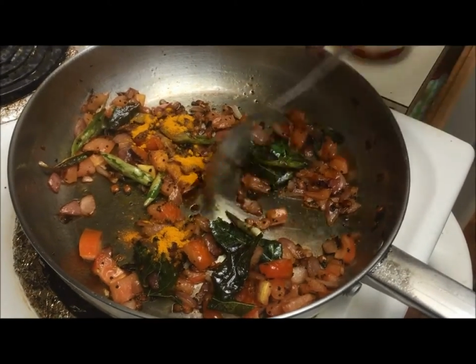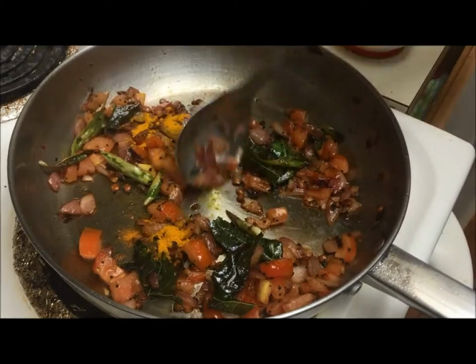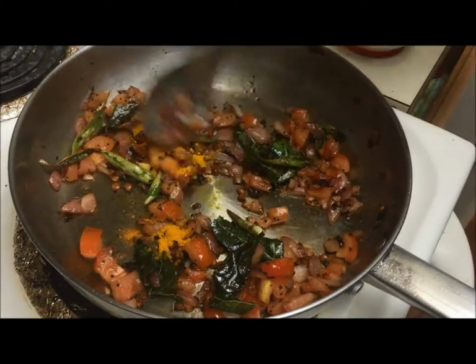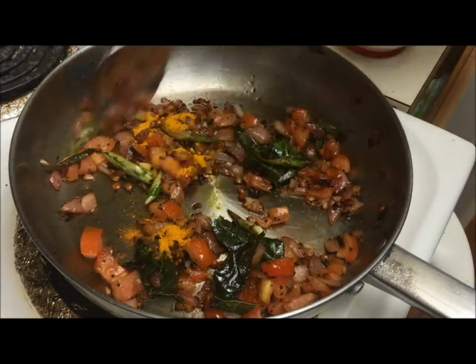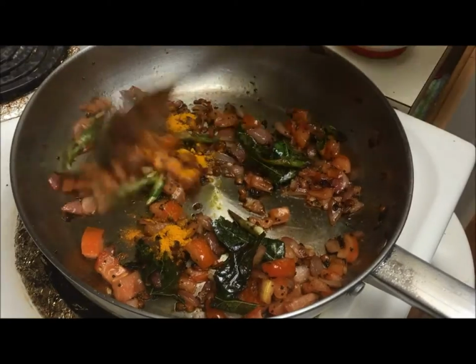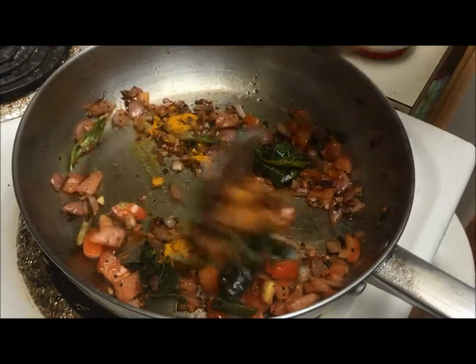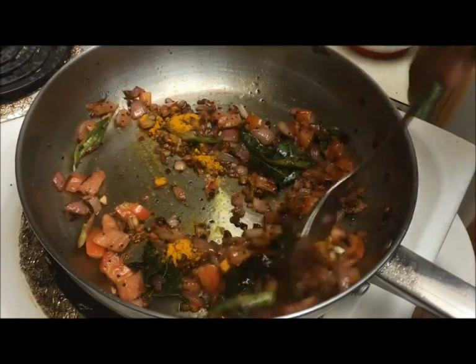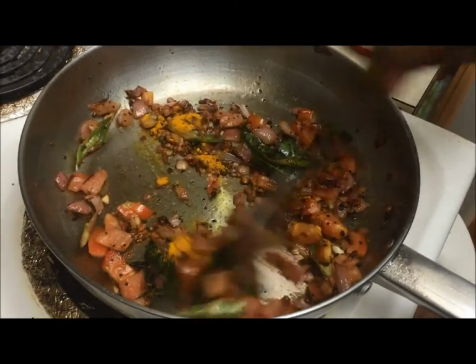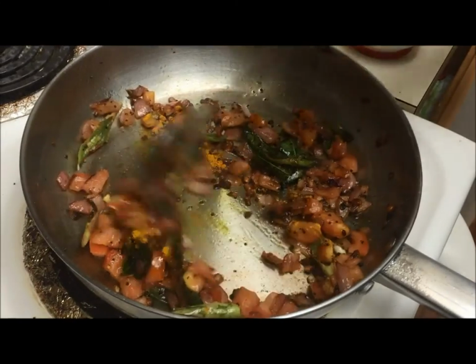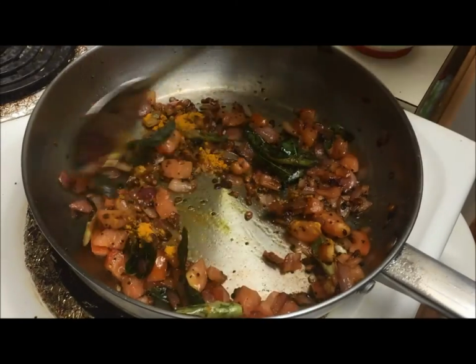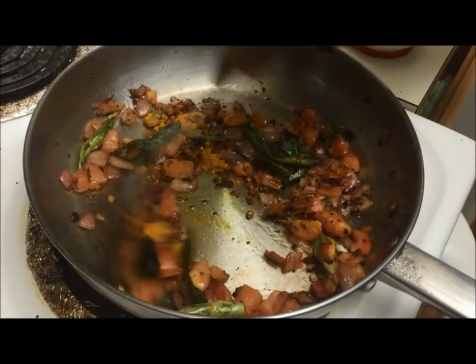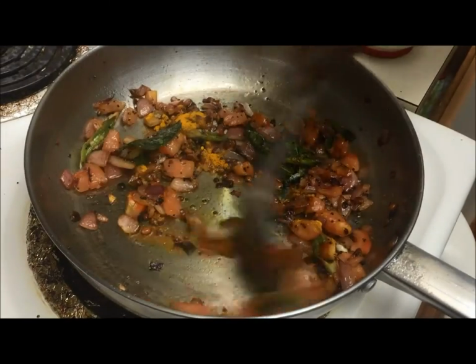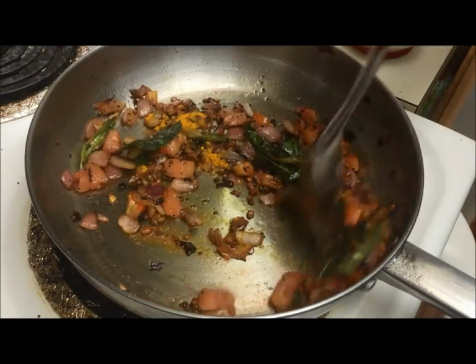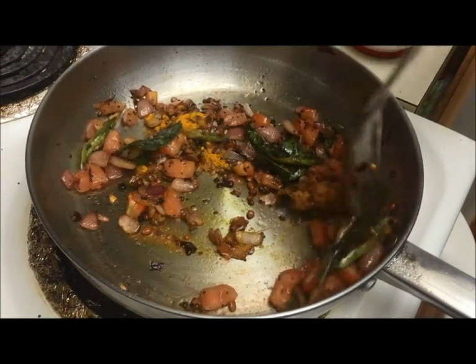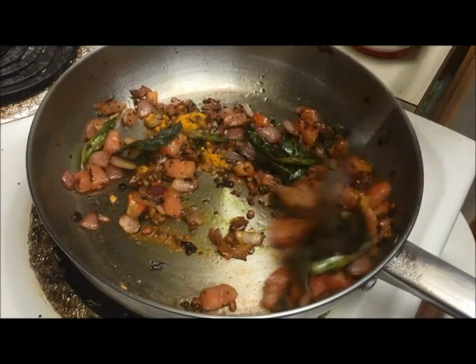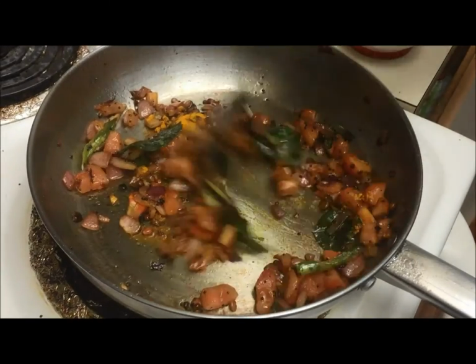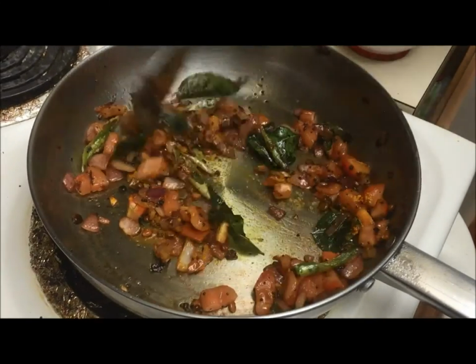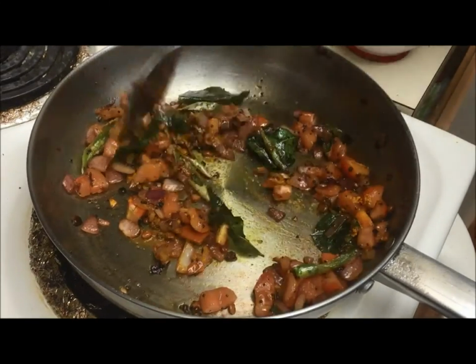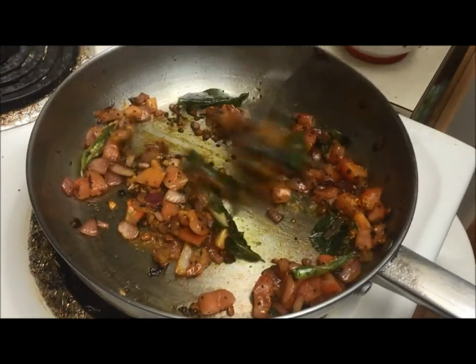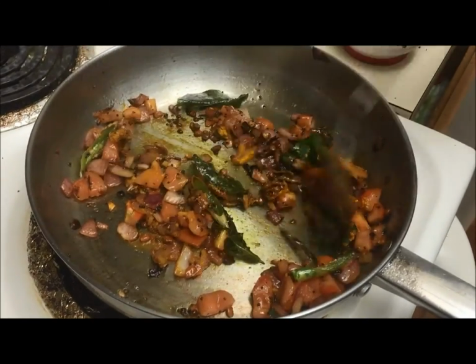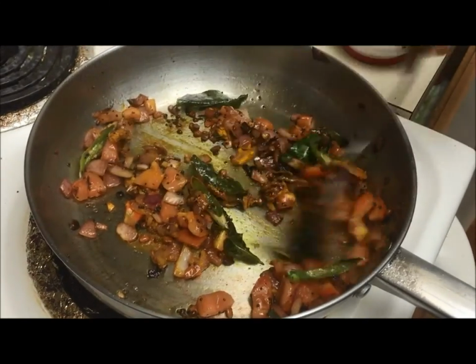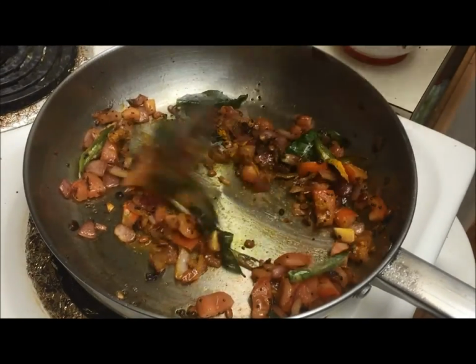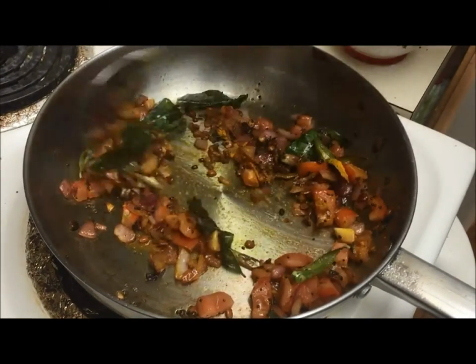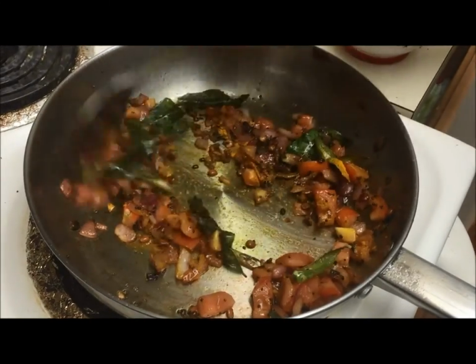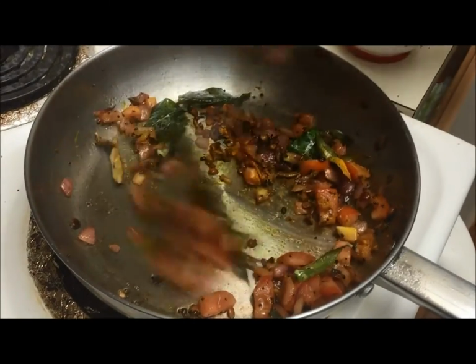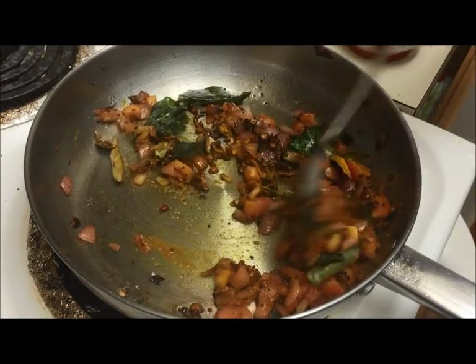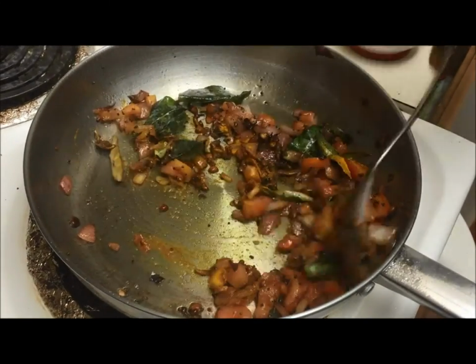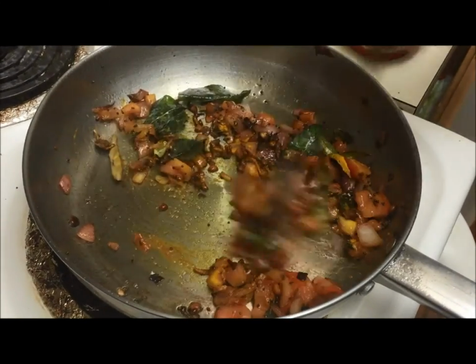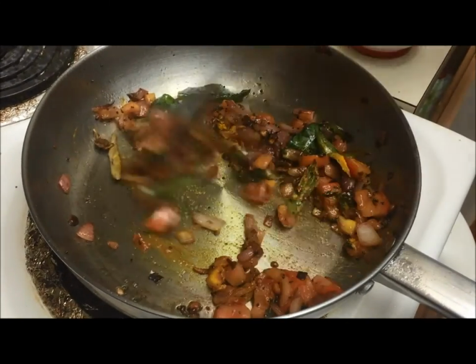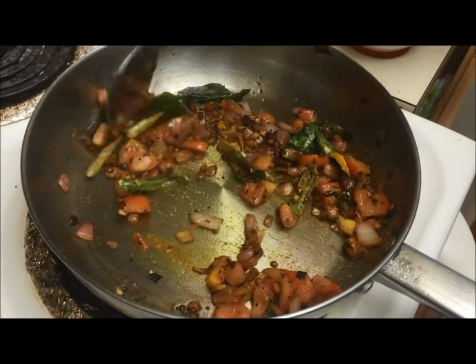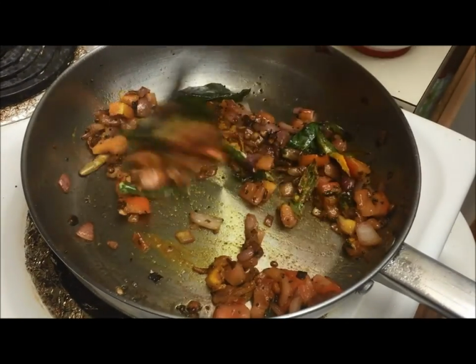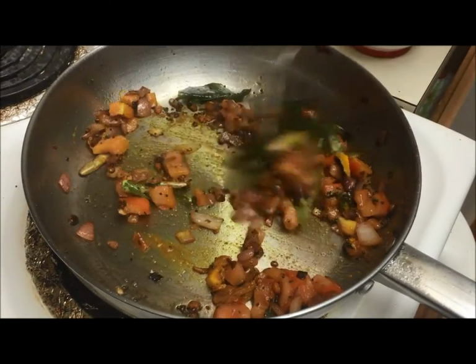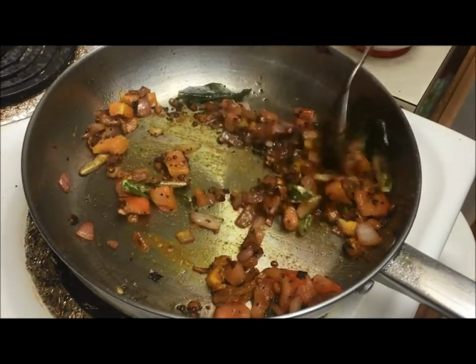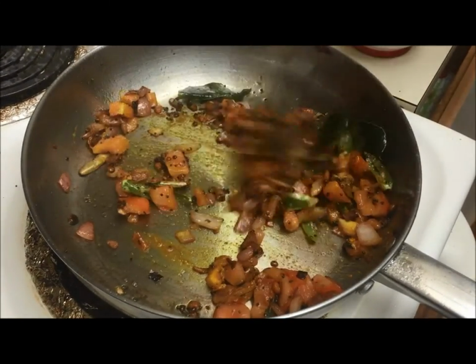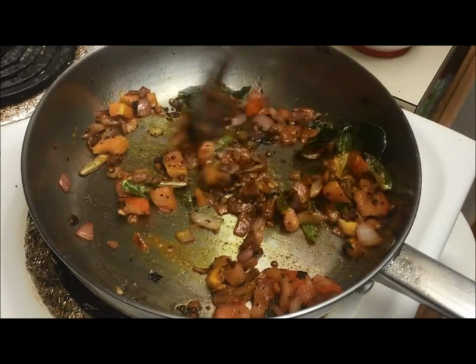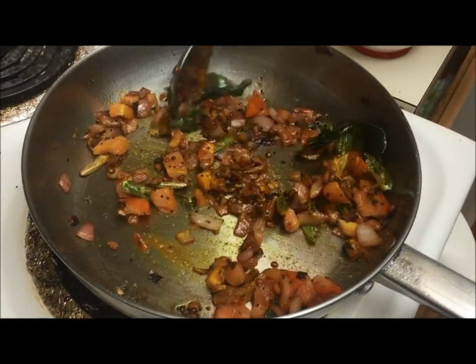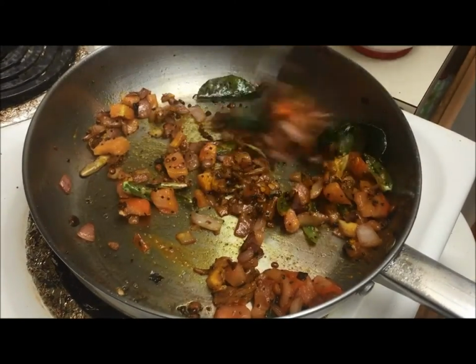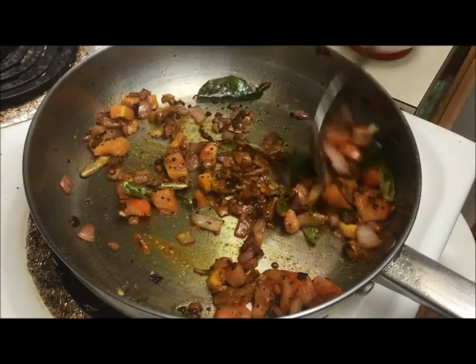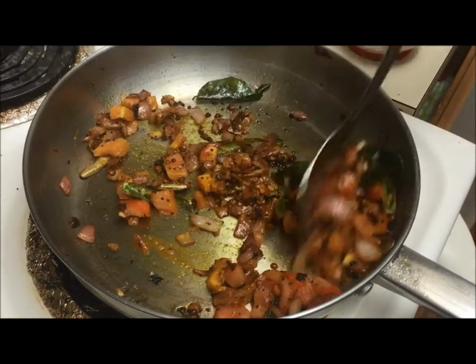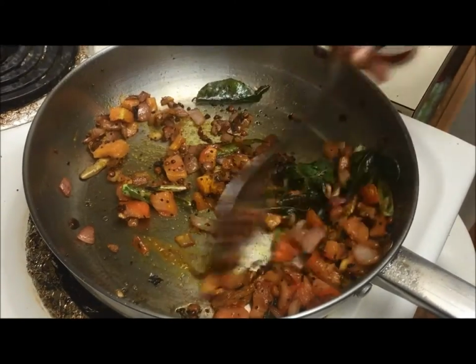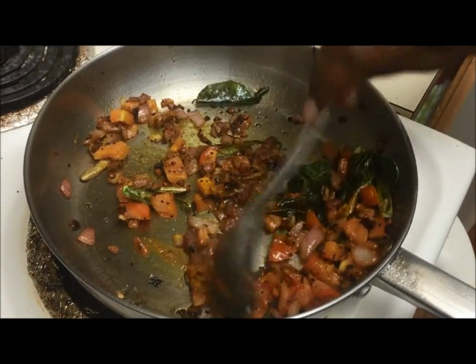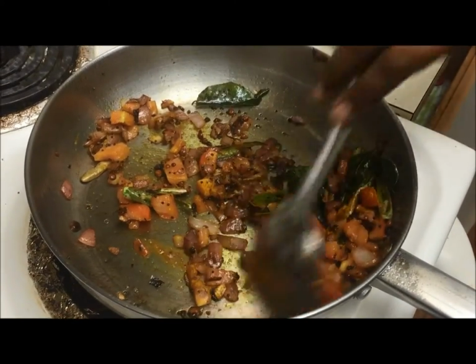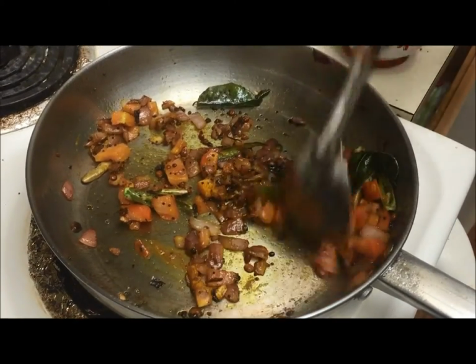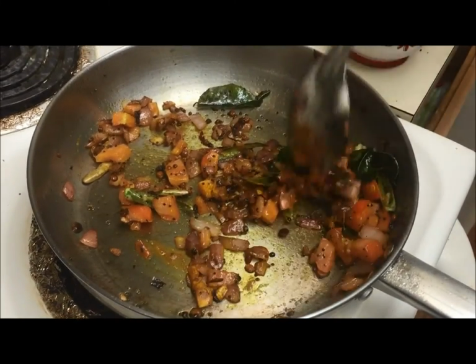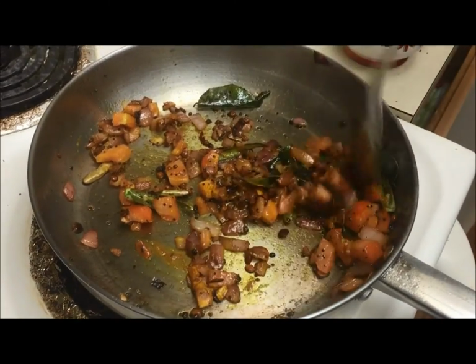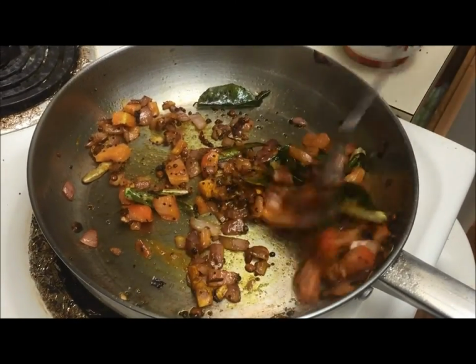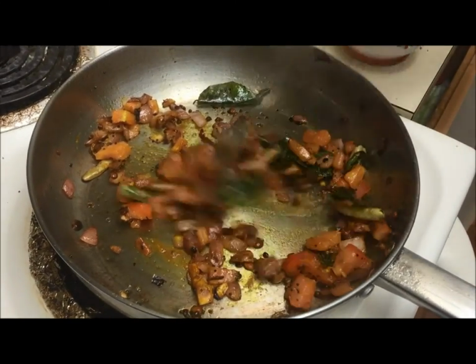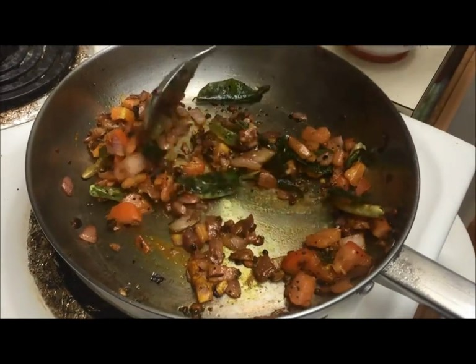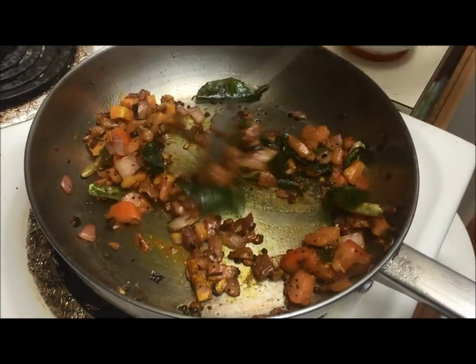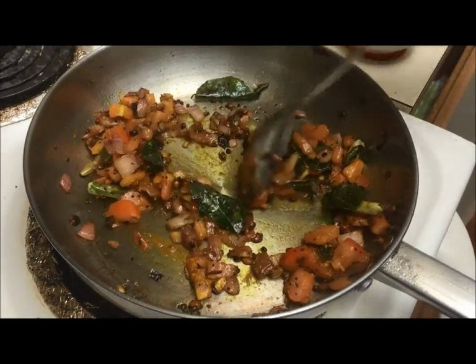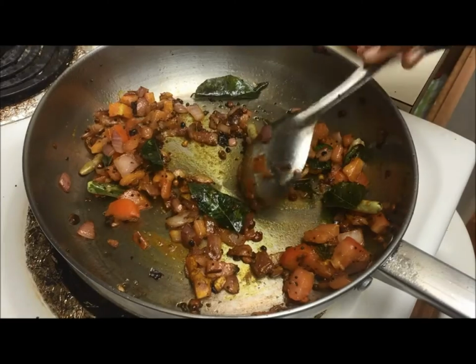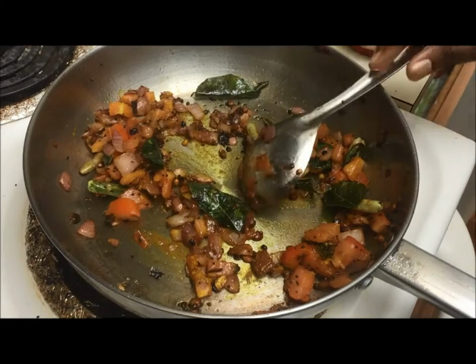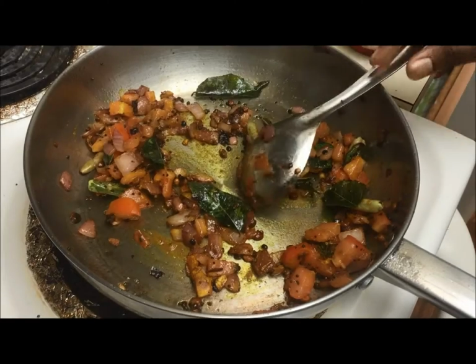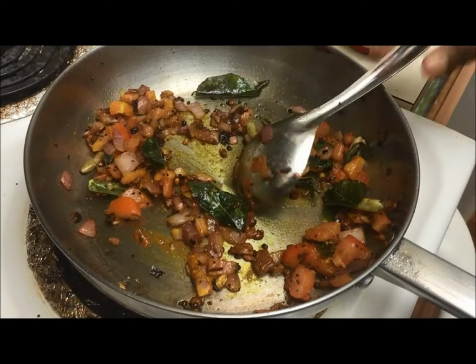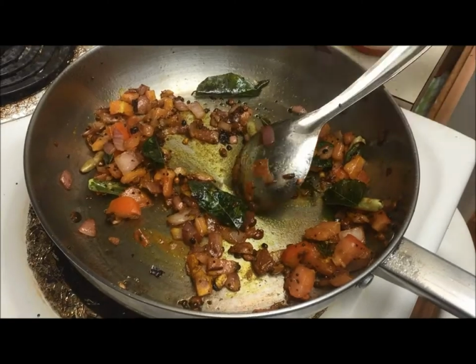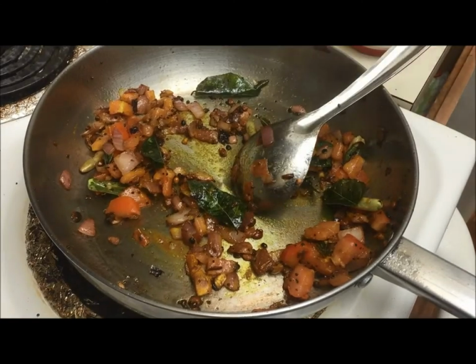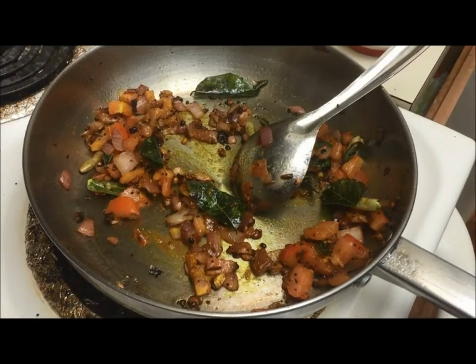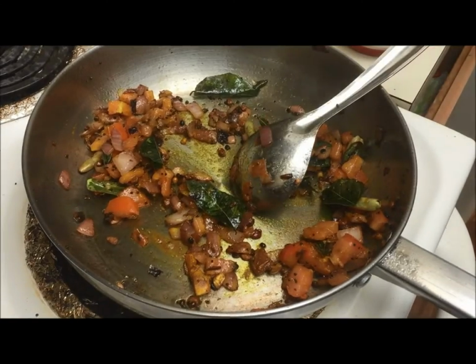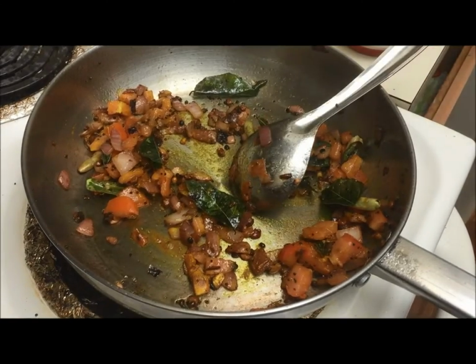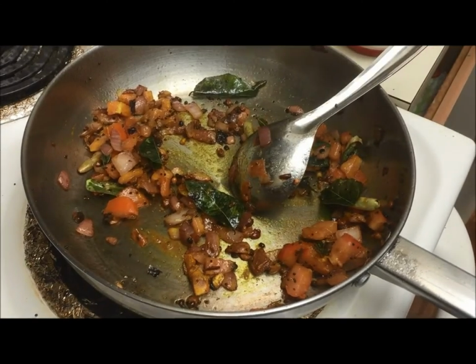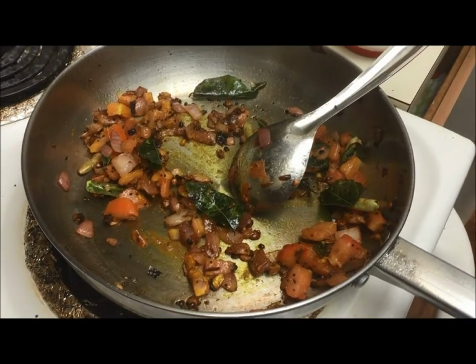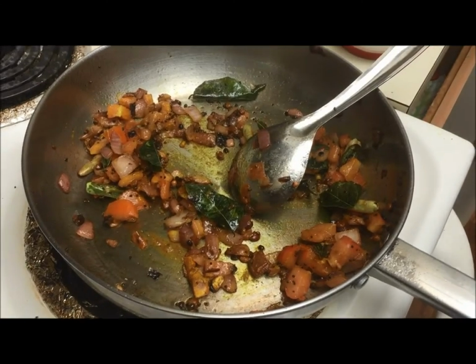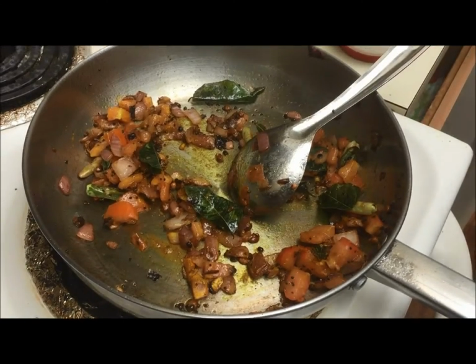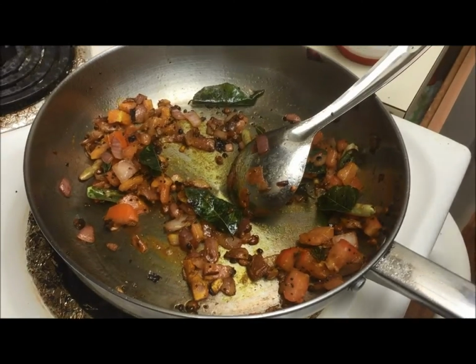Mix it well. Now add the mashed potatoes.